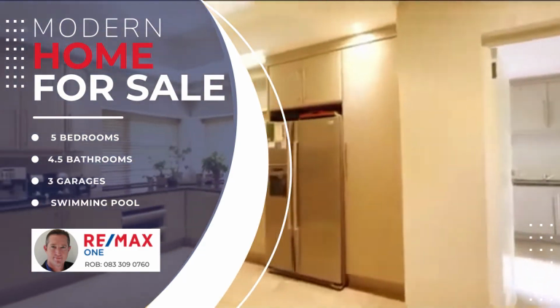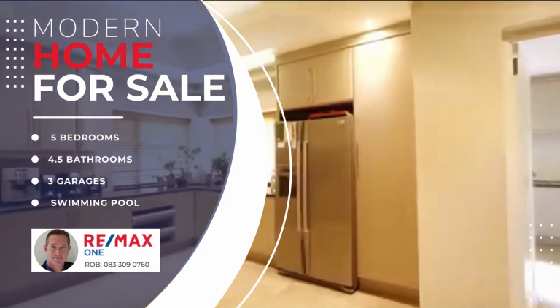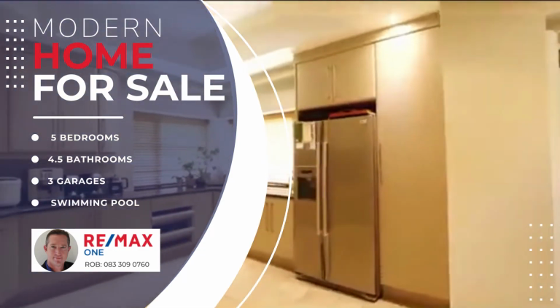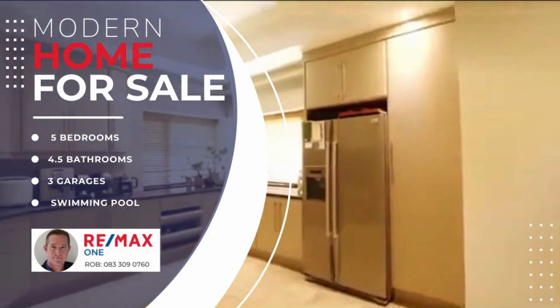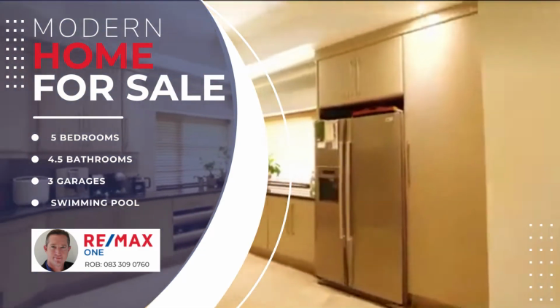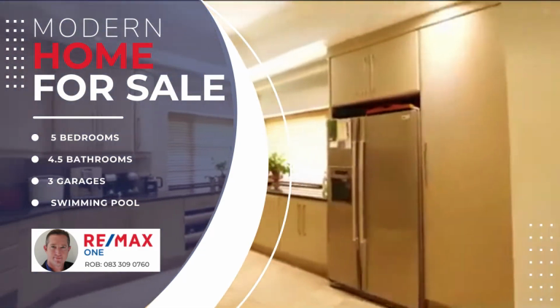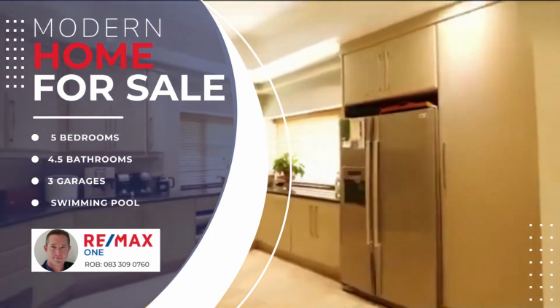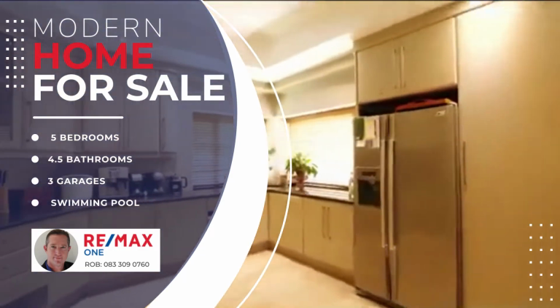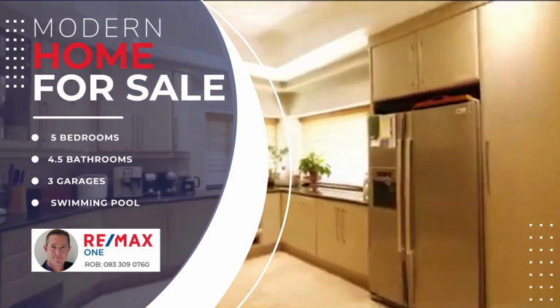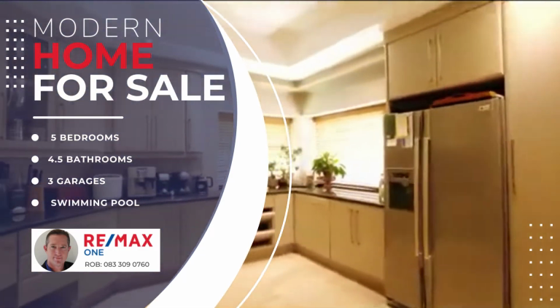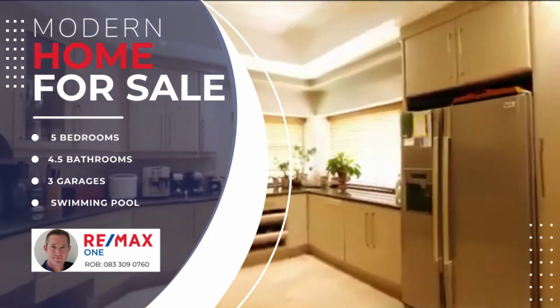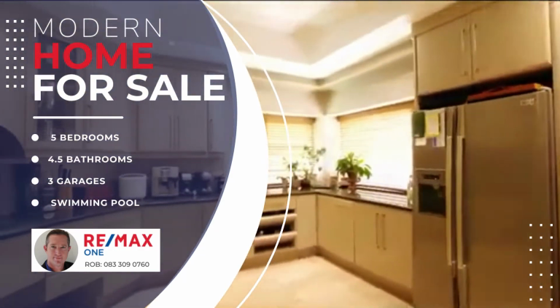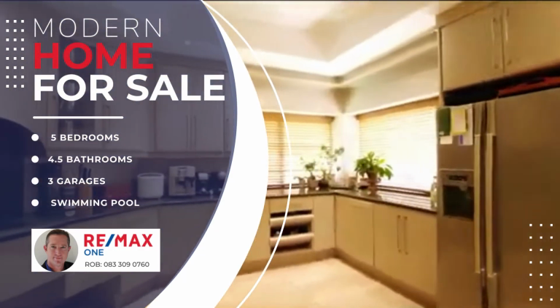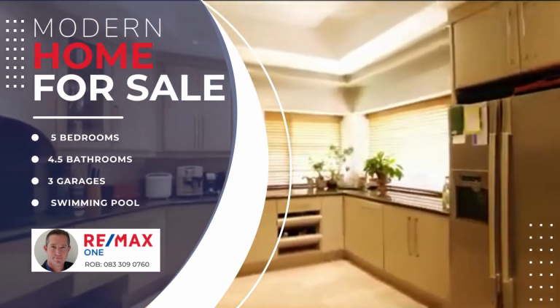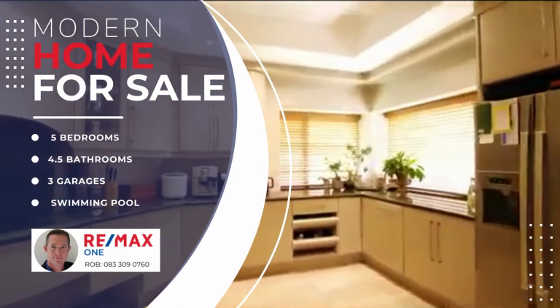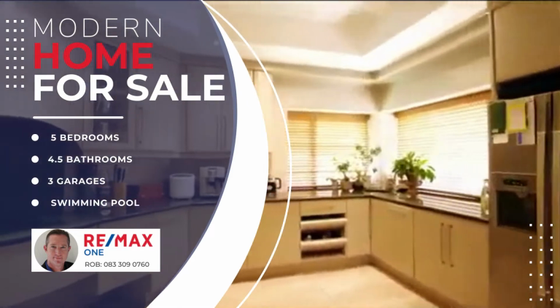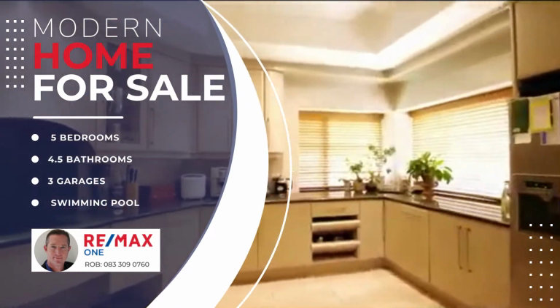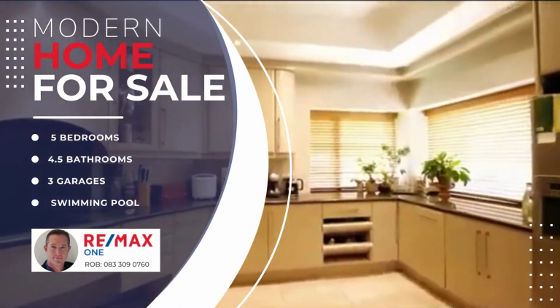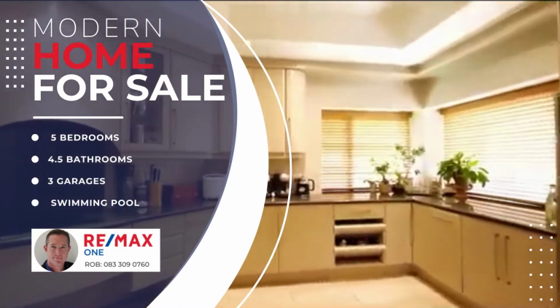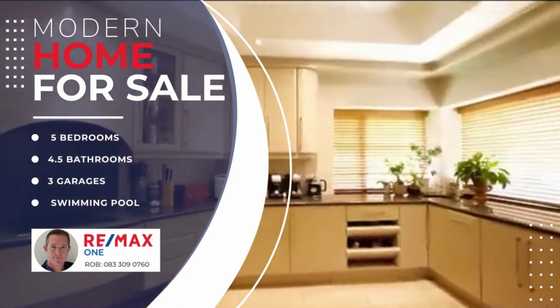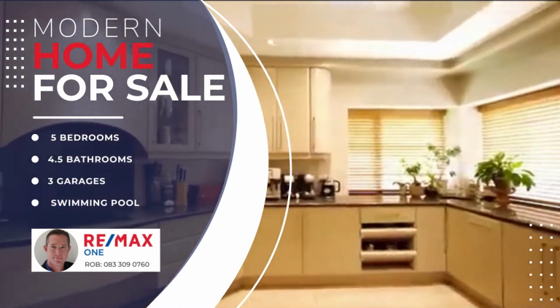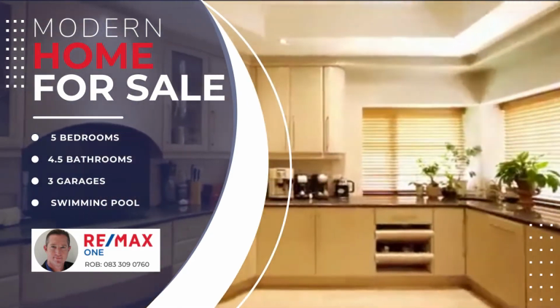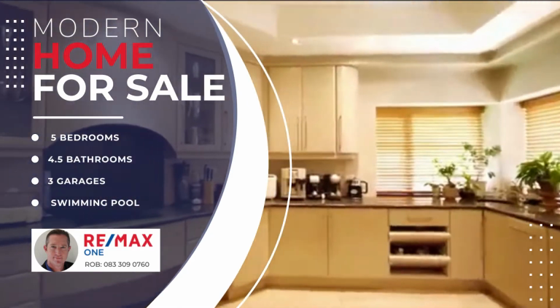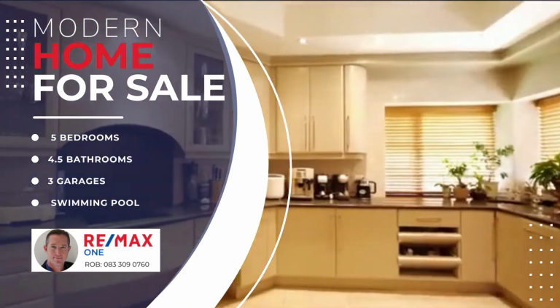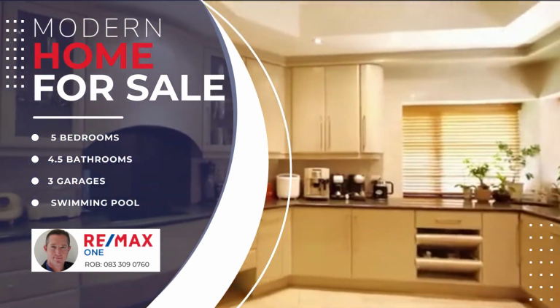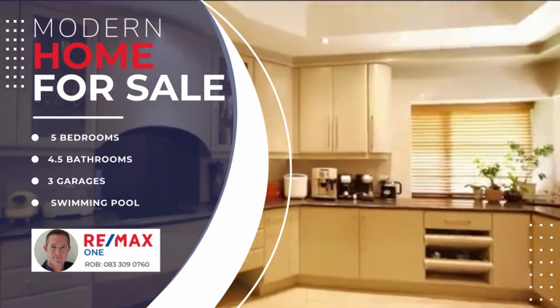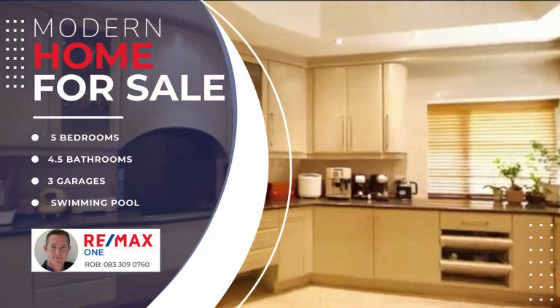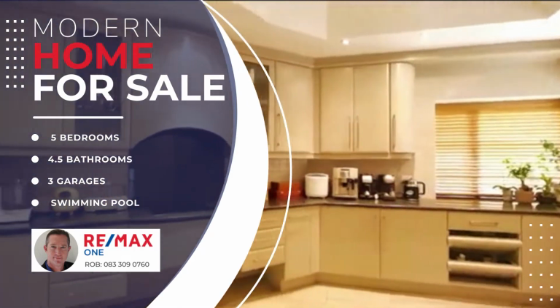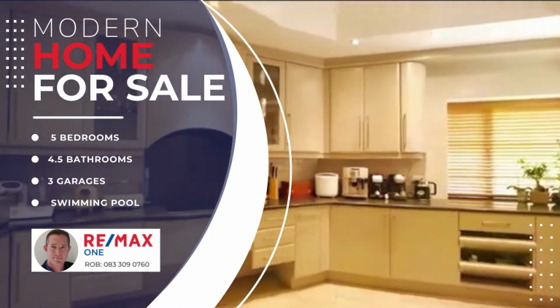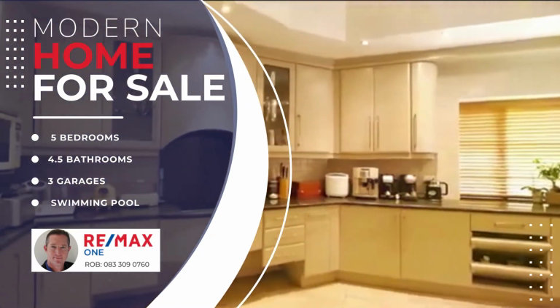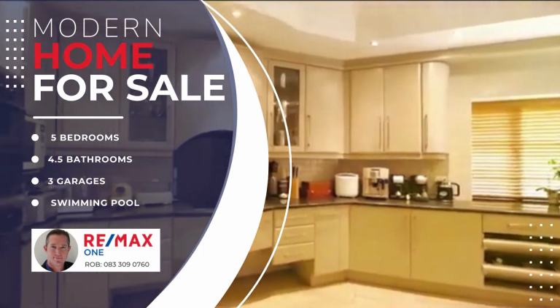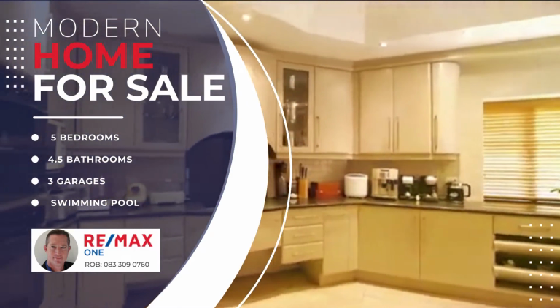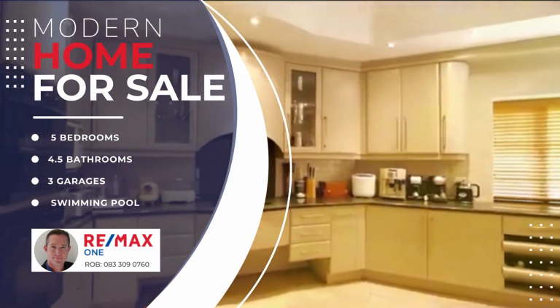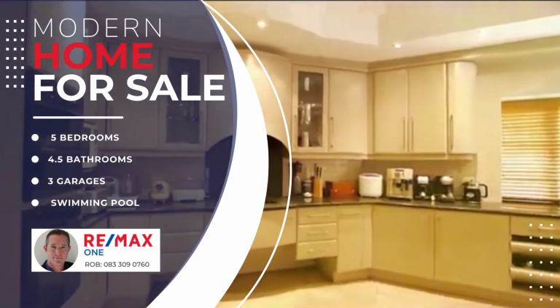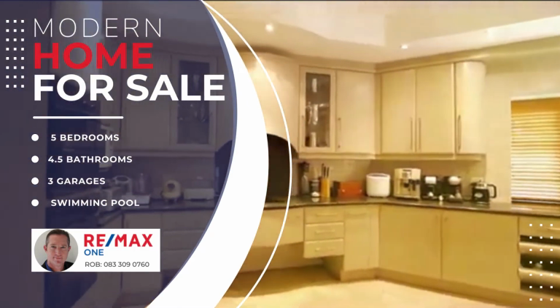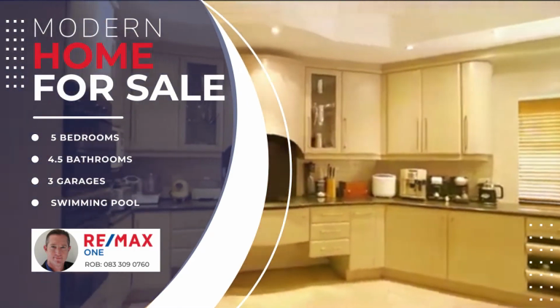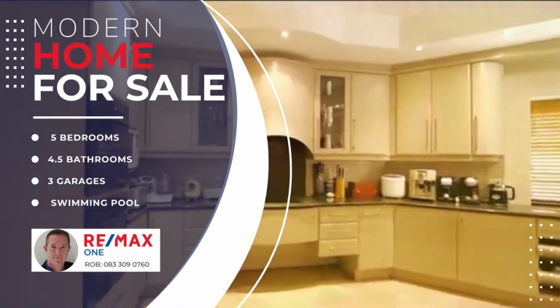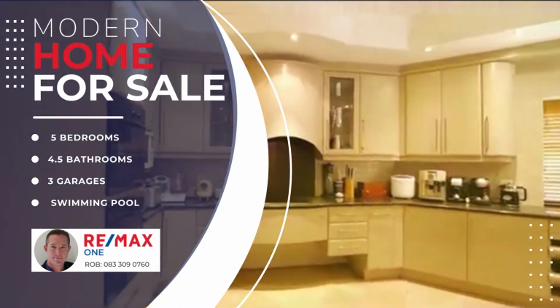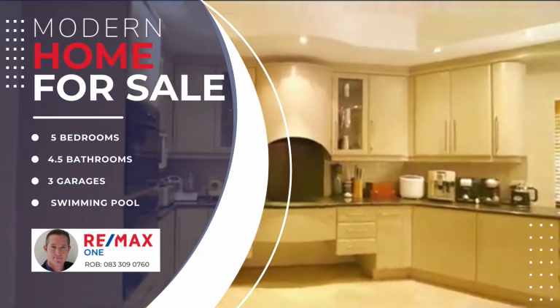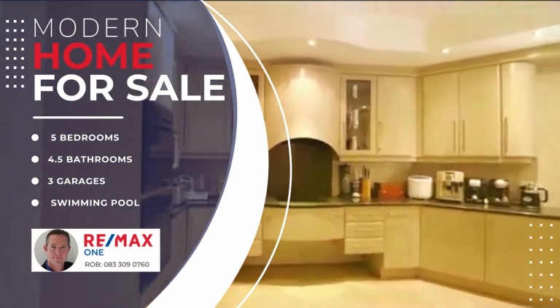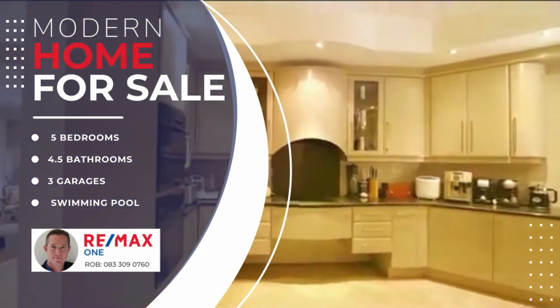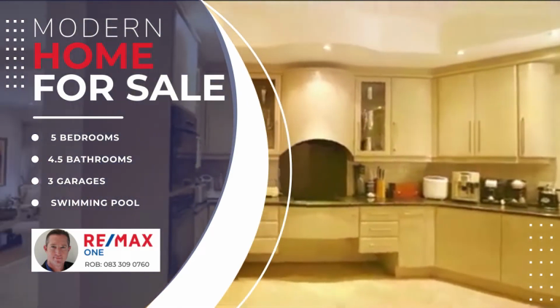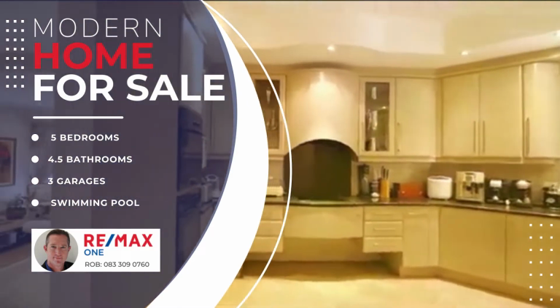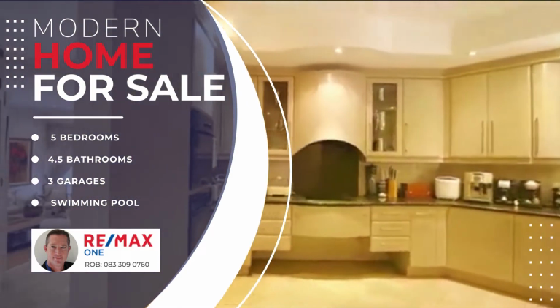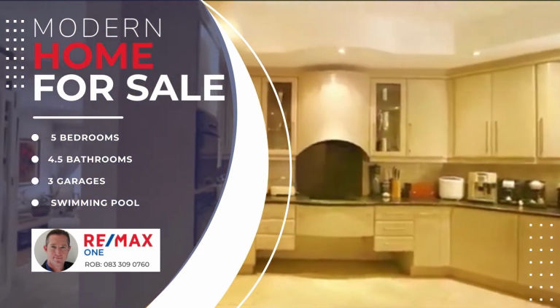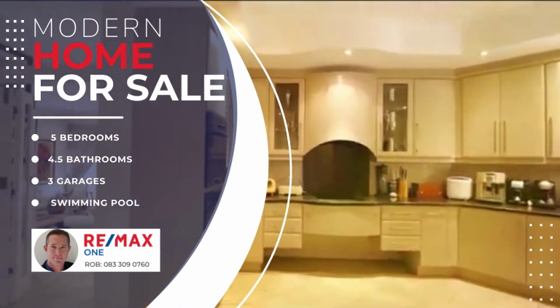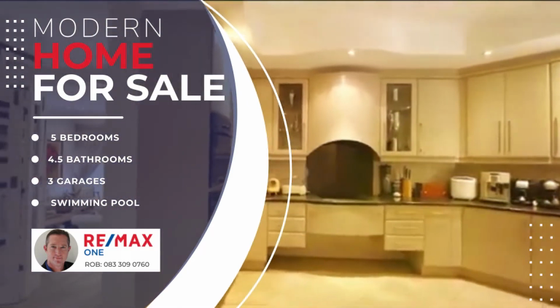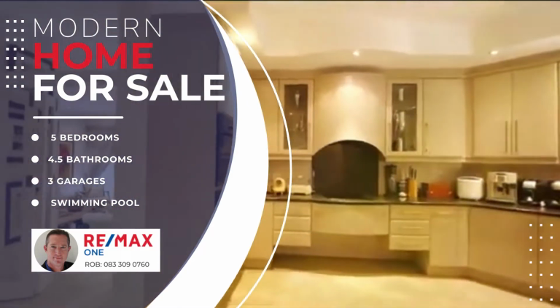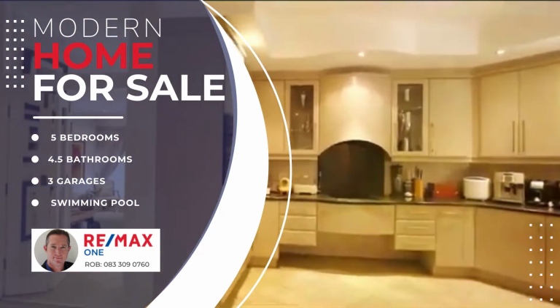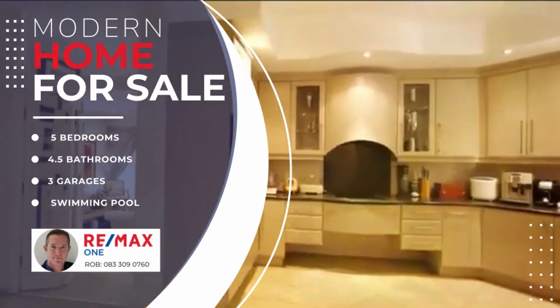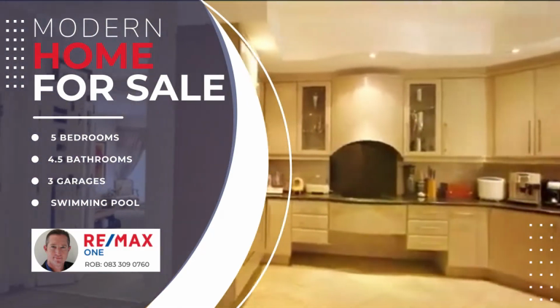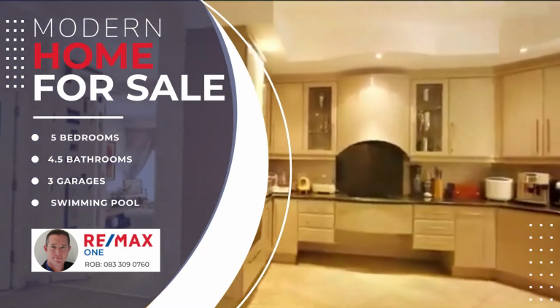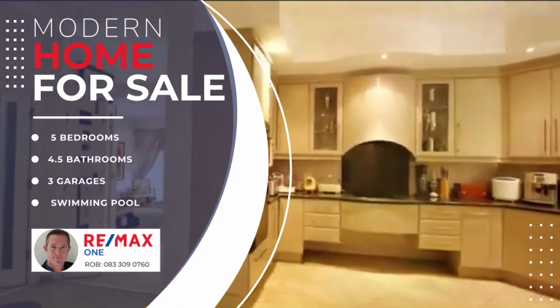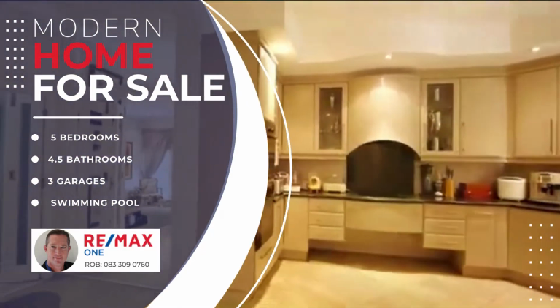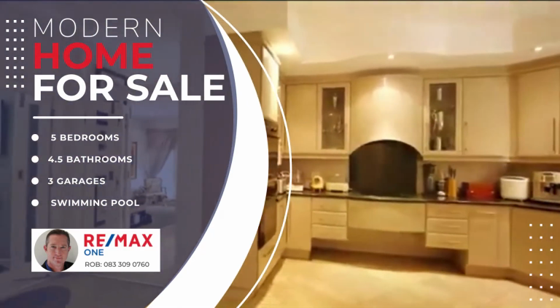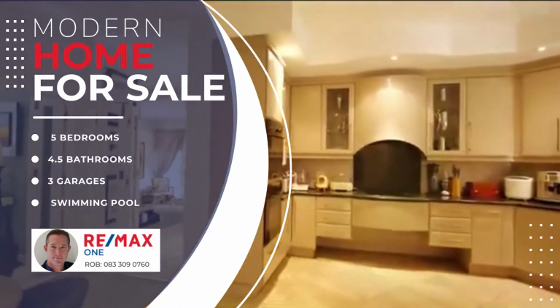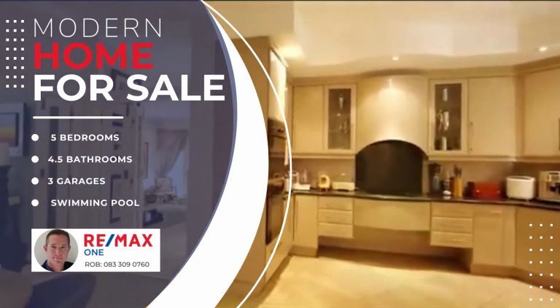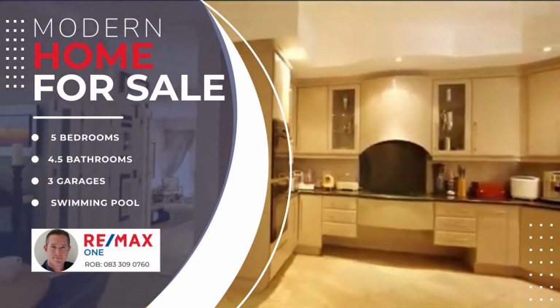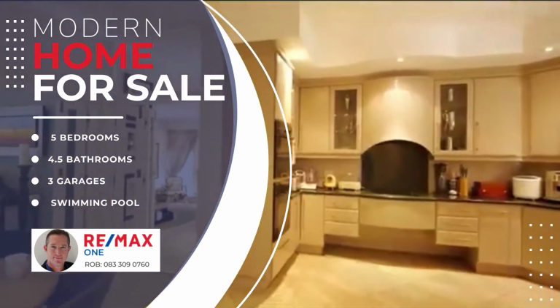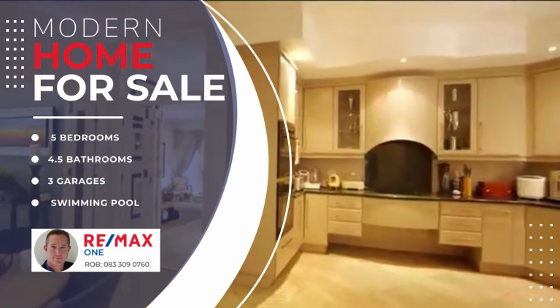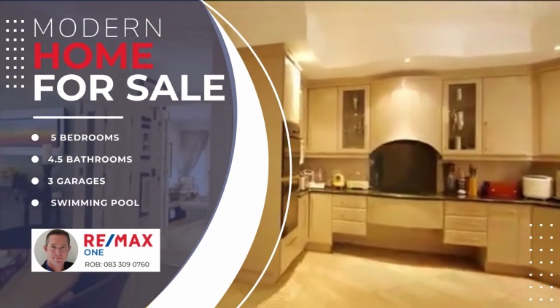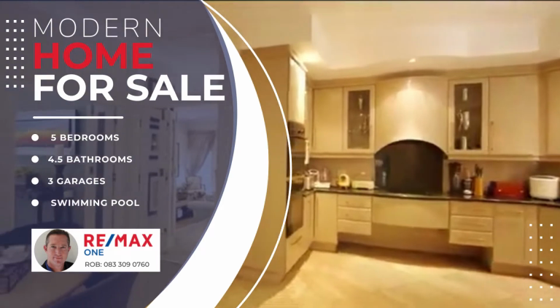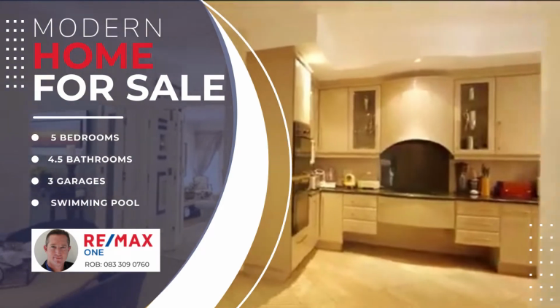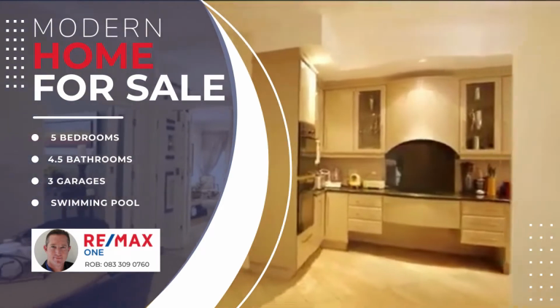The custom-built kitchen with state-of-the-art appliances will inspire every chef in the family, experienced or aspirational.